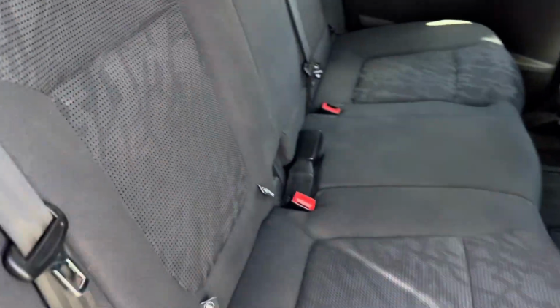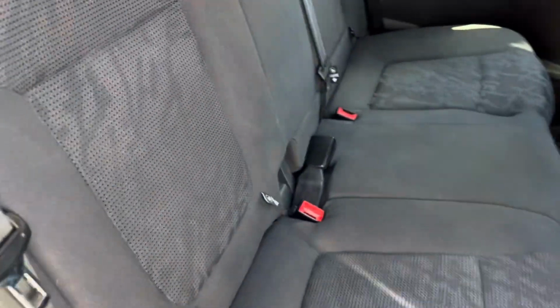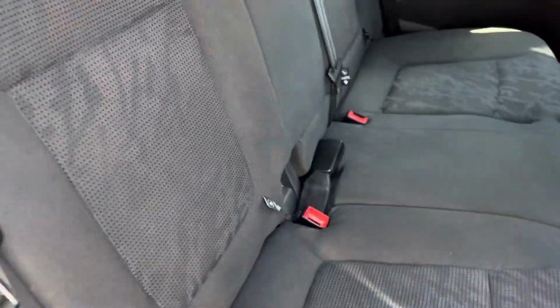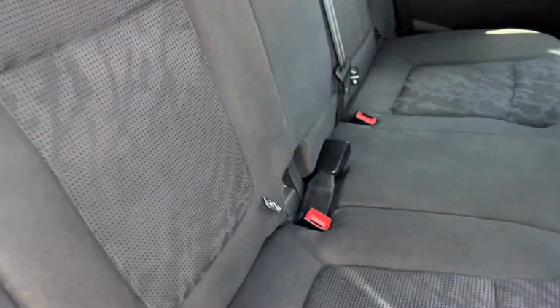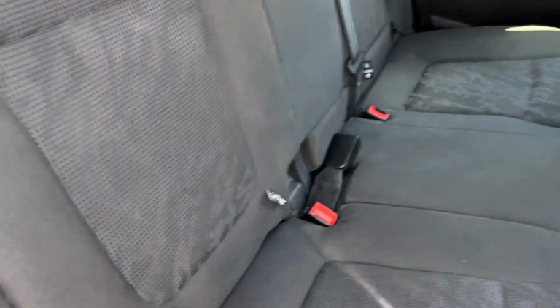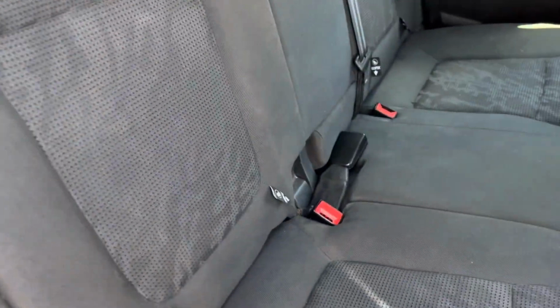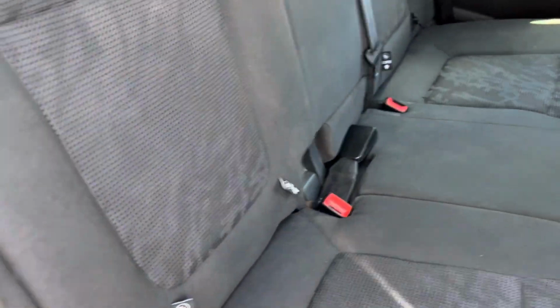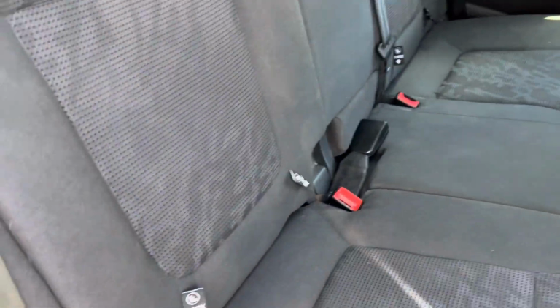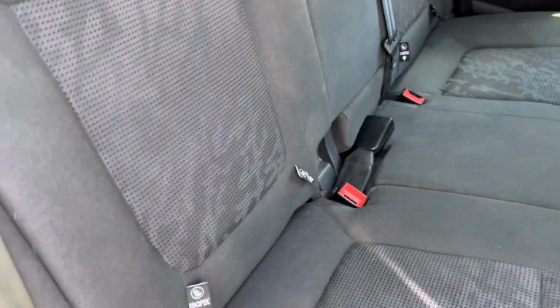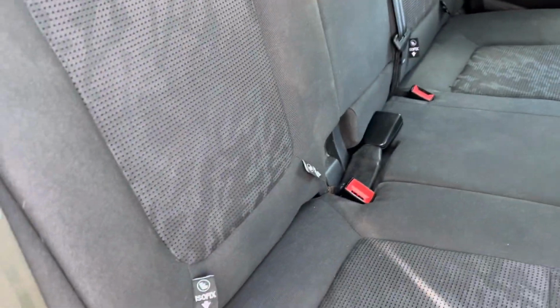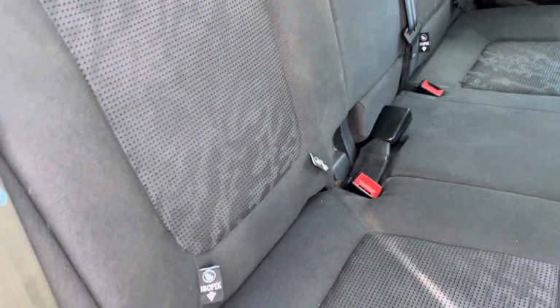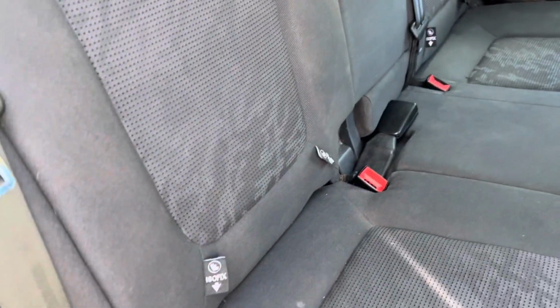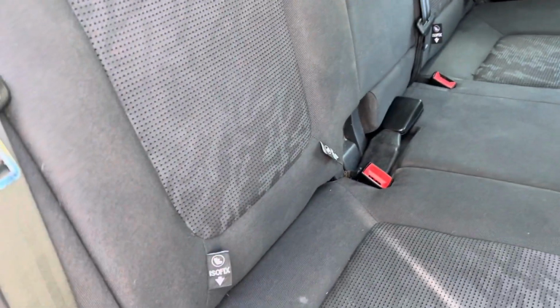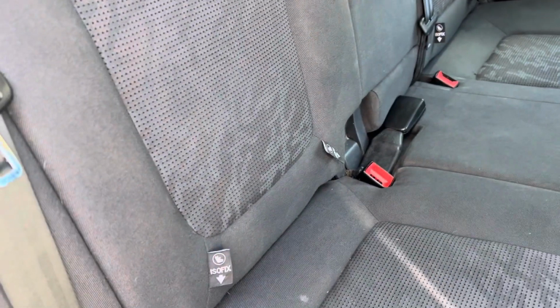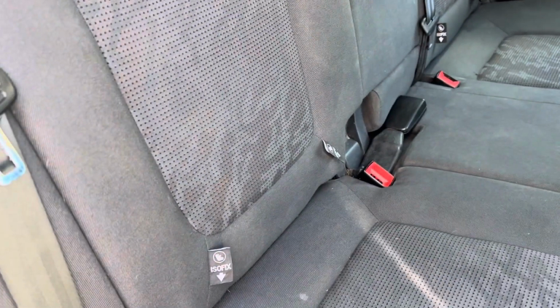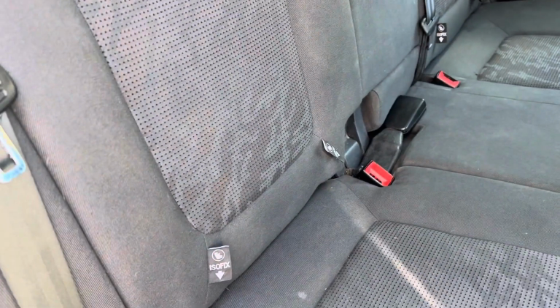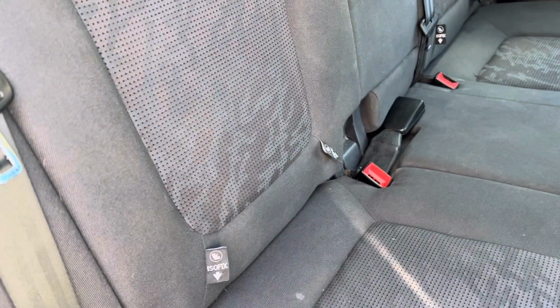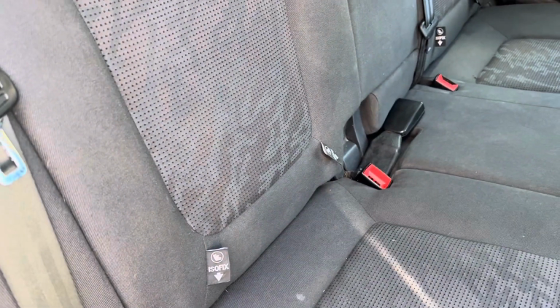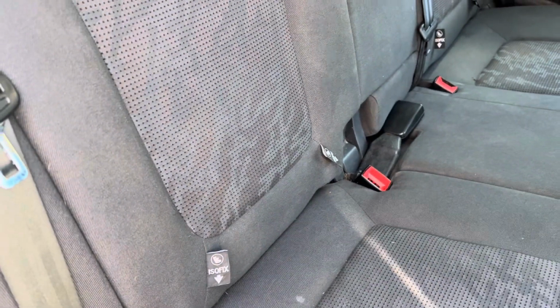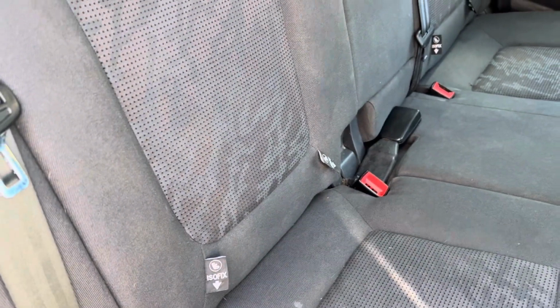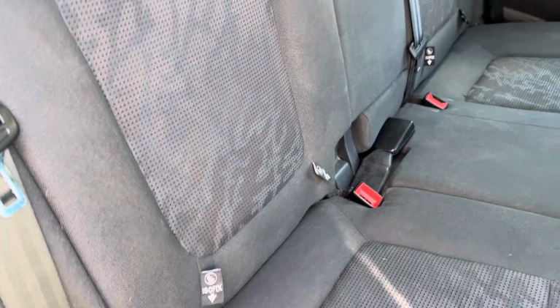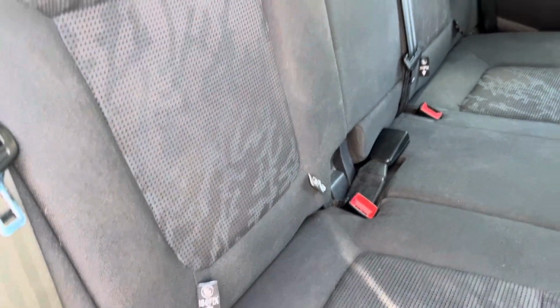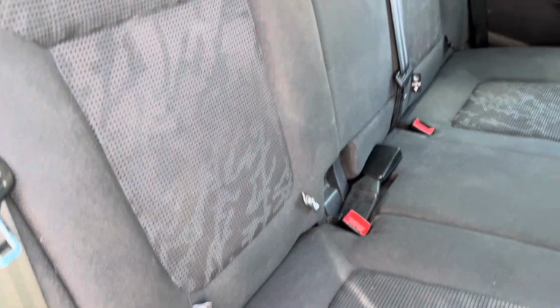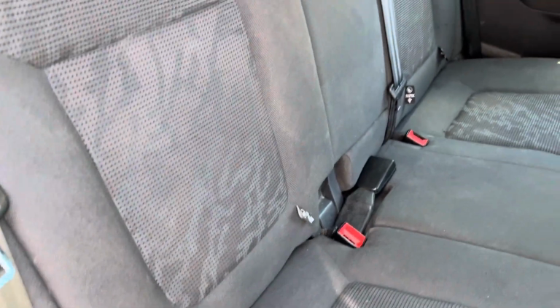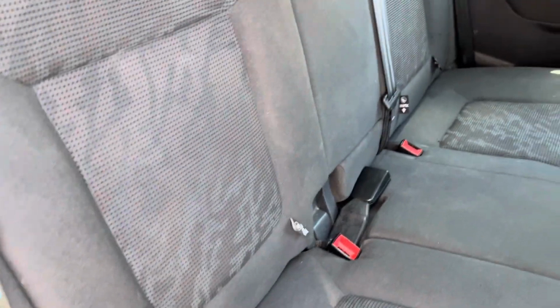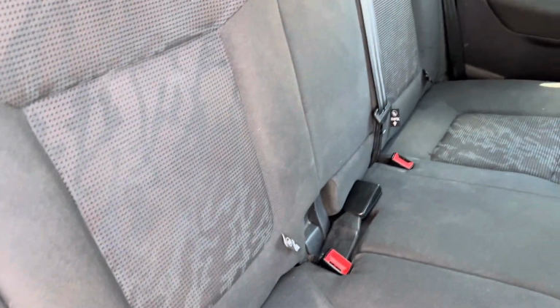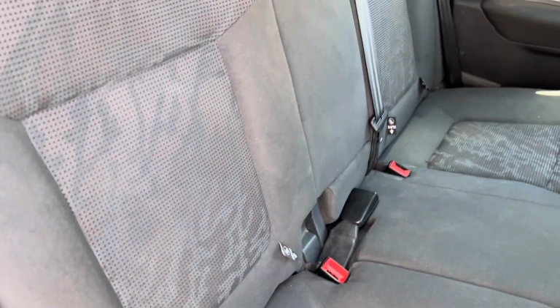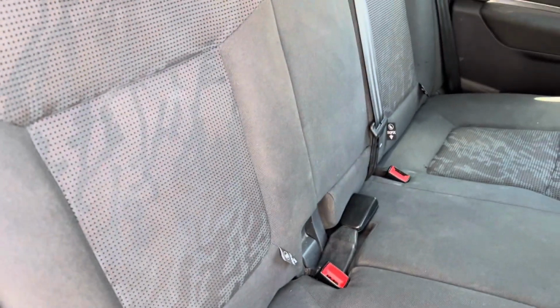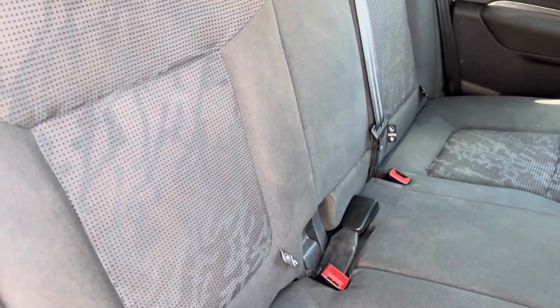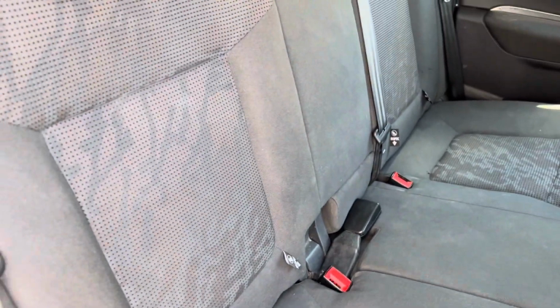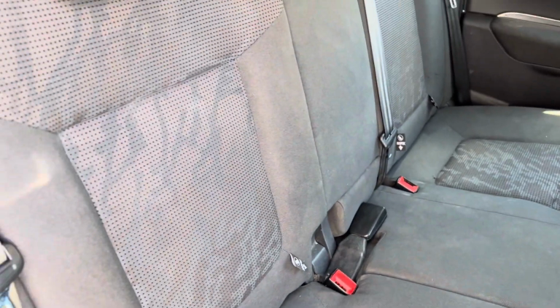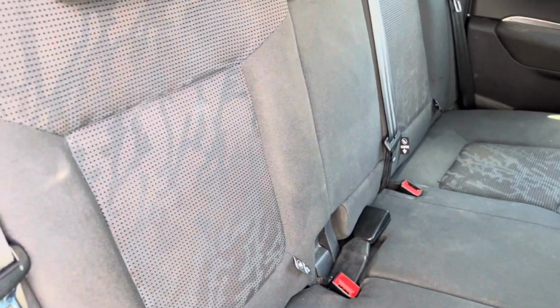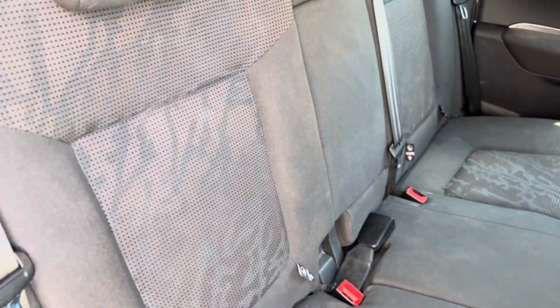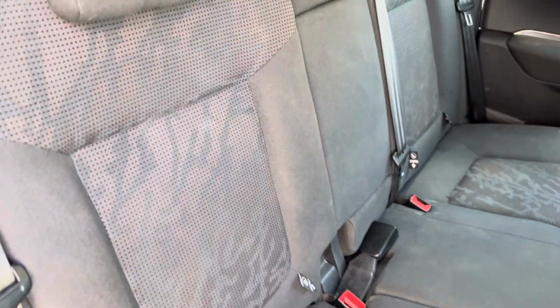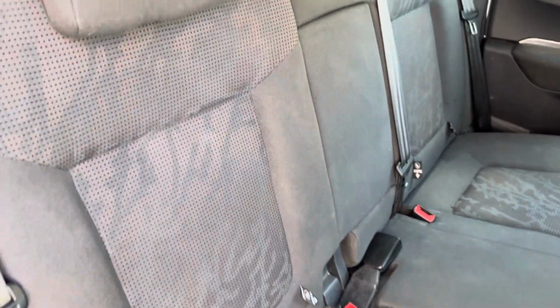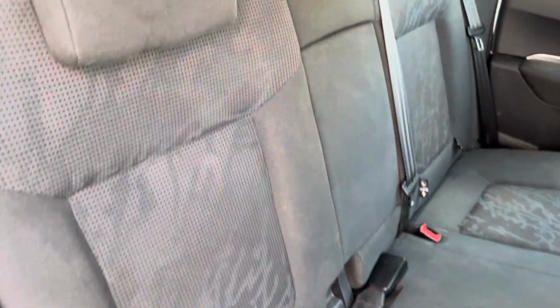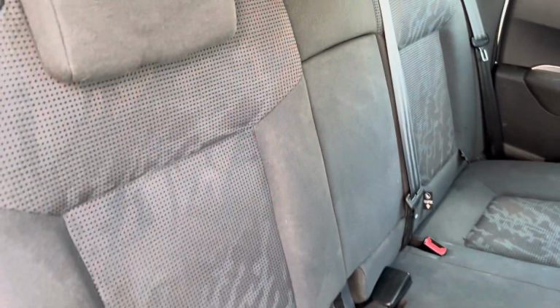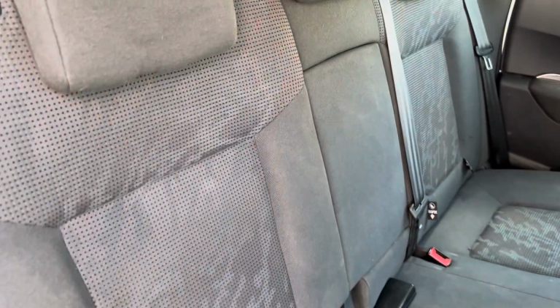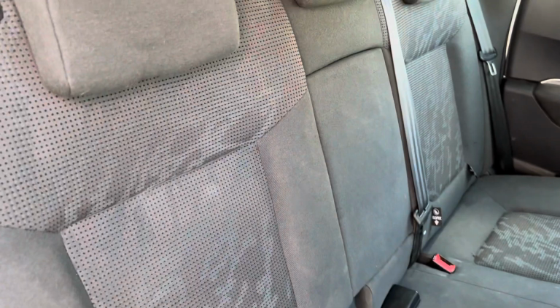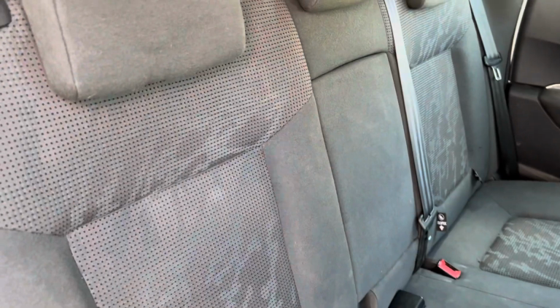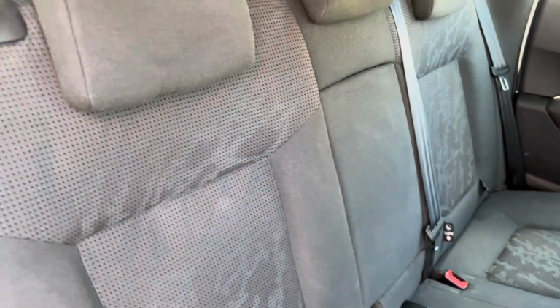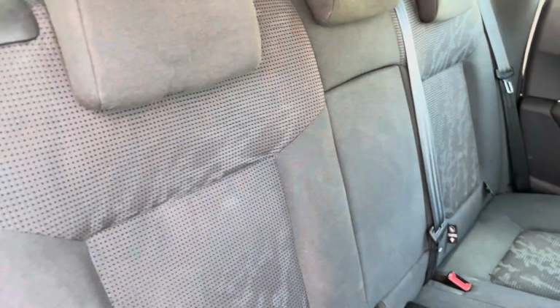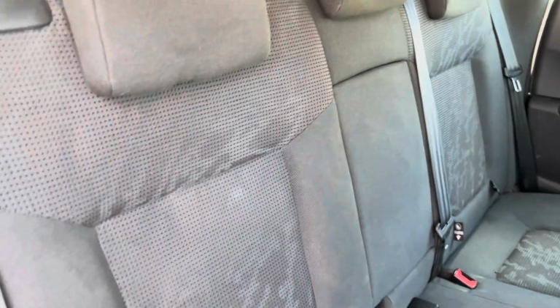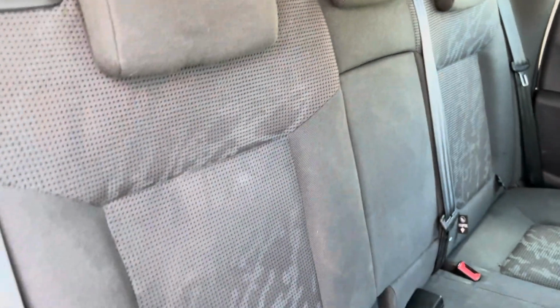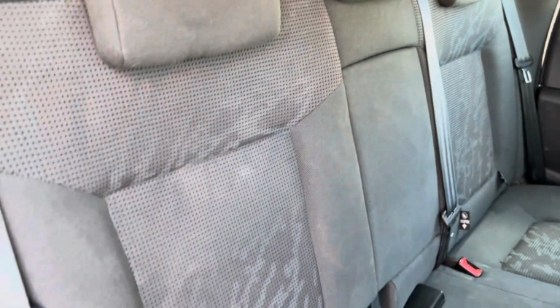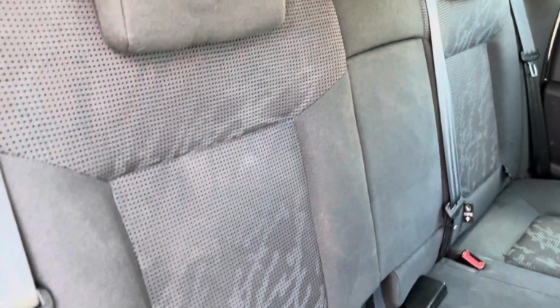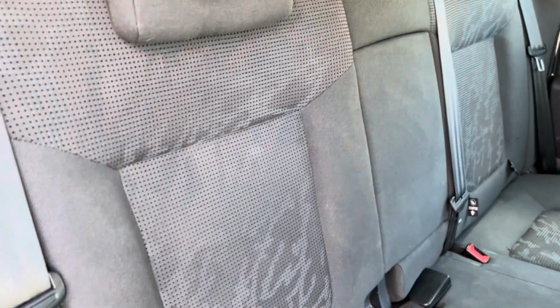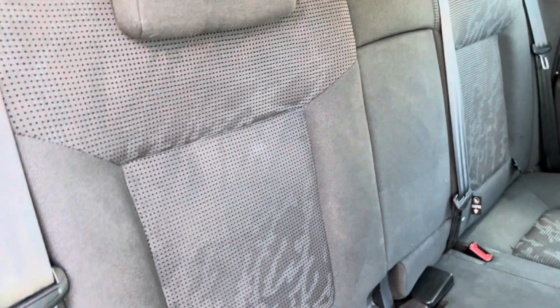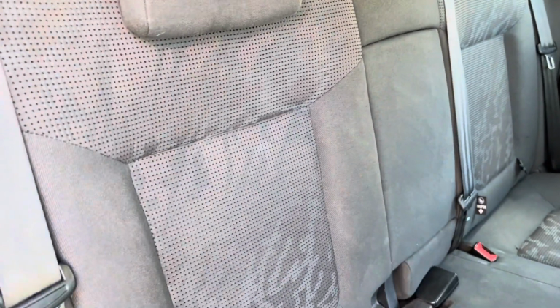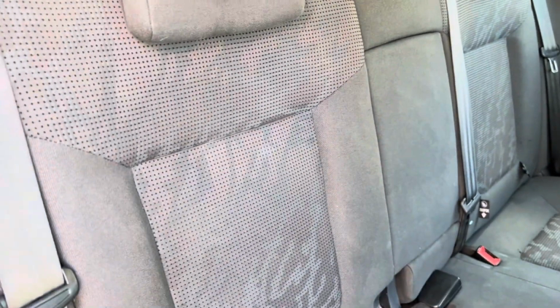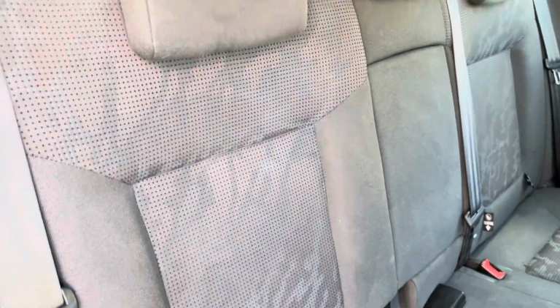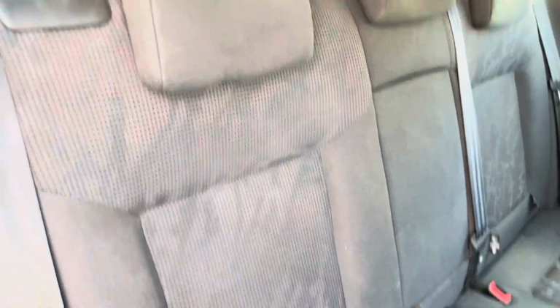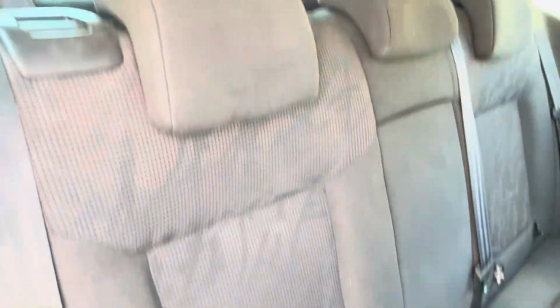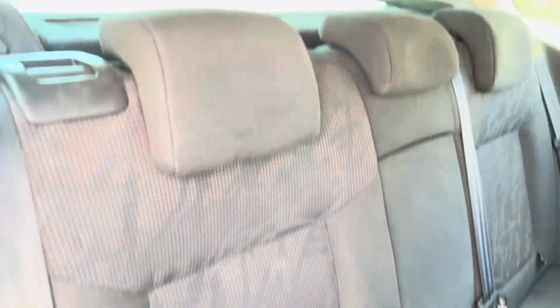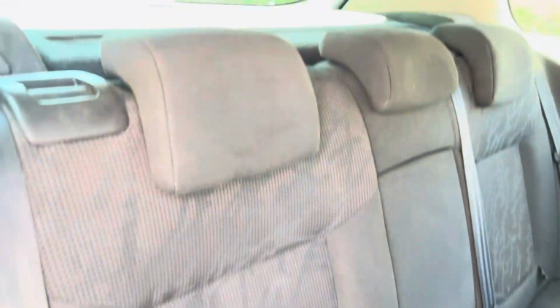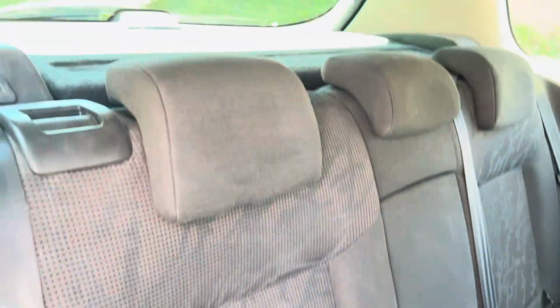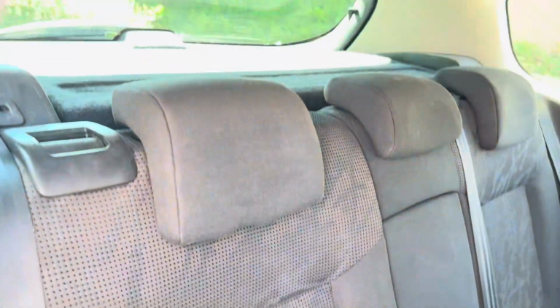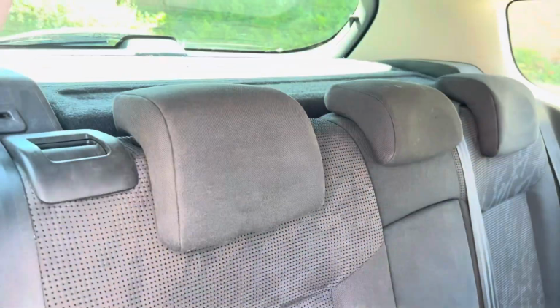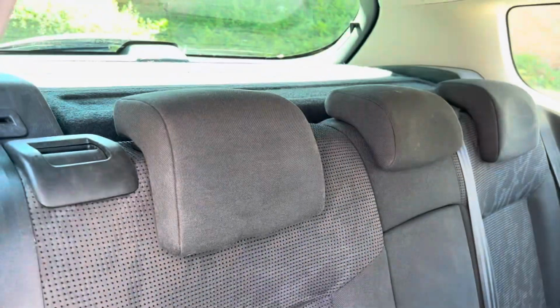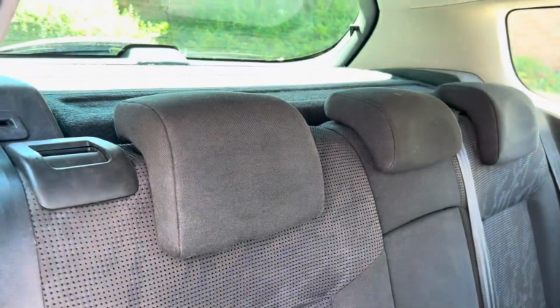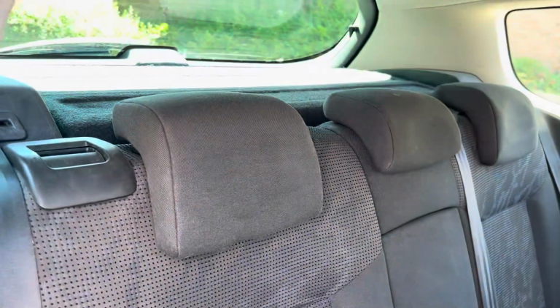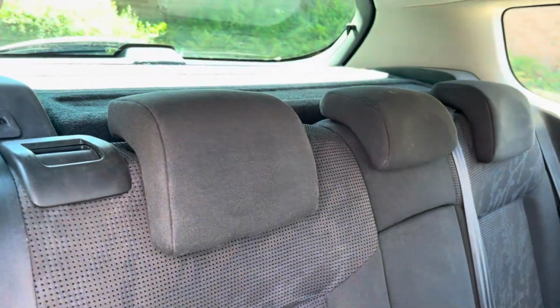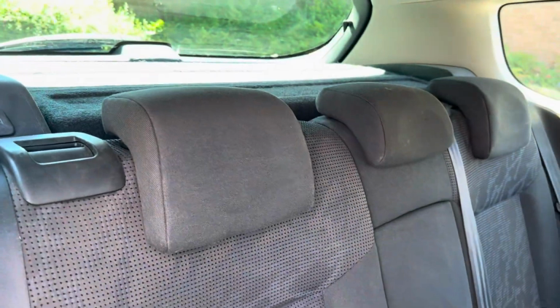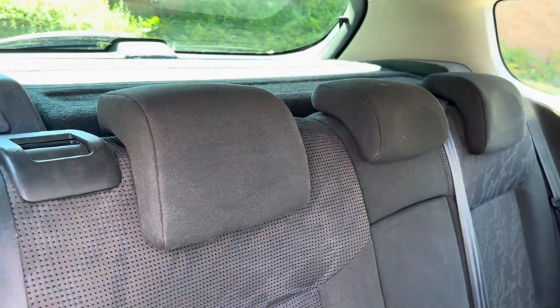The rear seats are equipped with ISOFIX, so child seats can just pop straight in. All the headrests are adjustable.